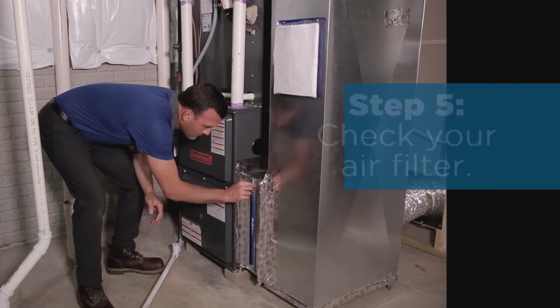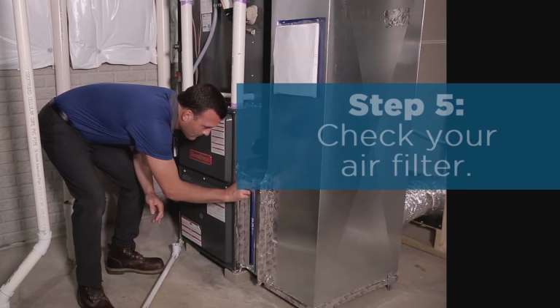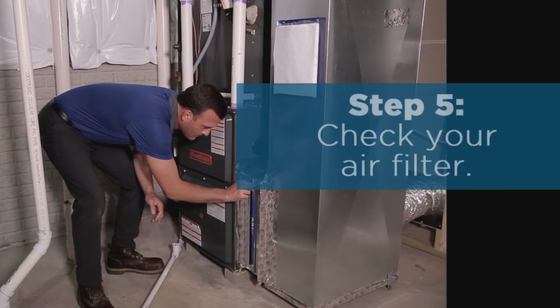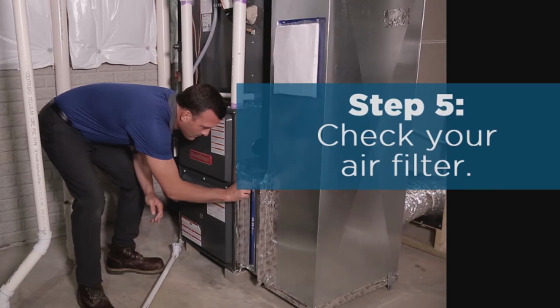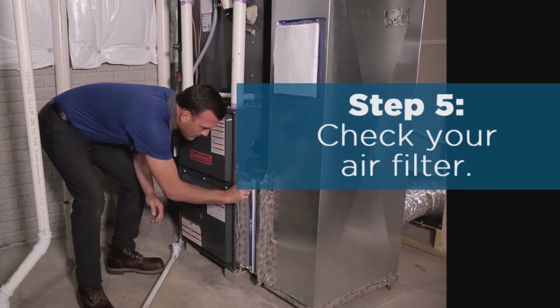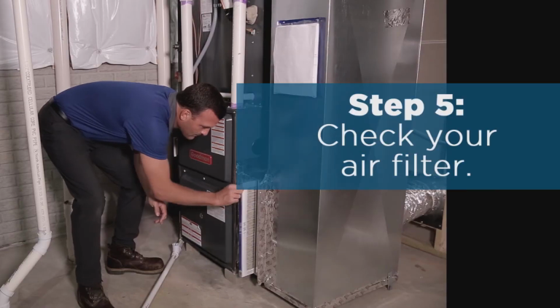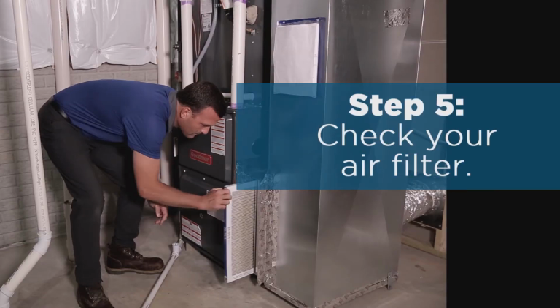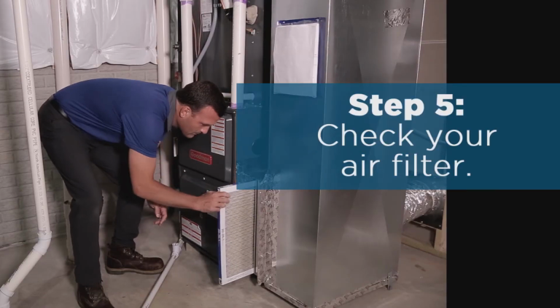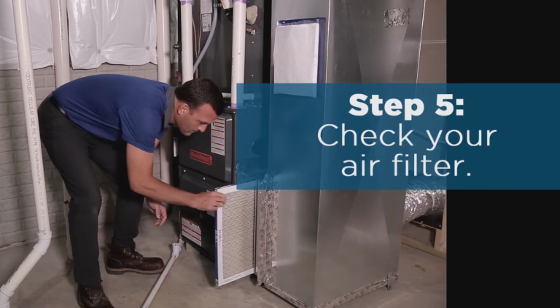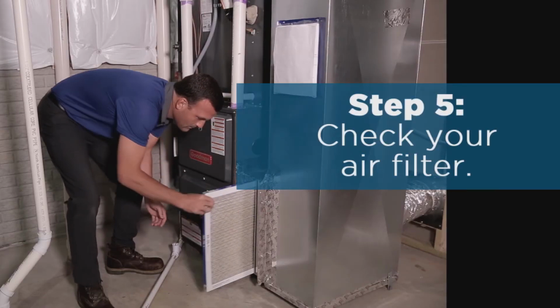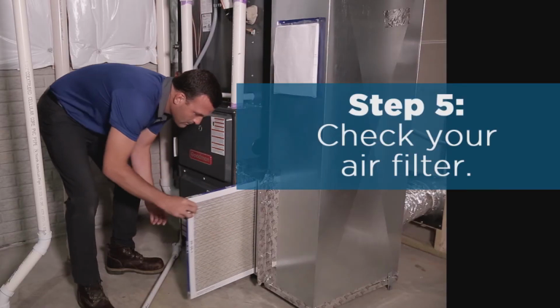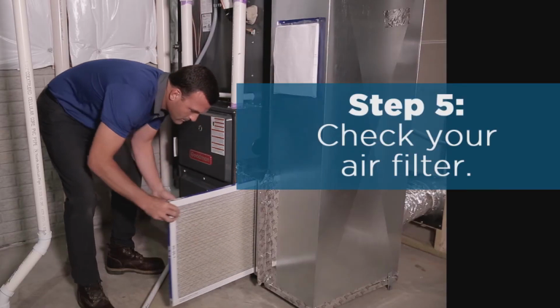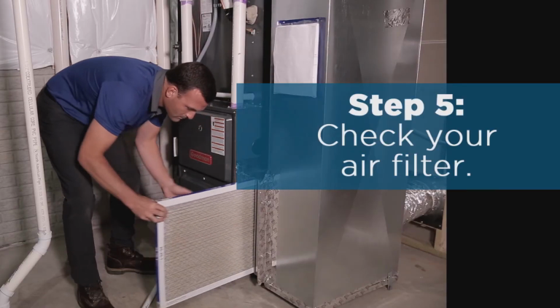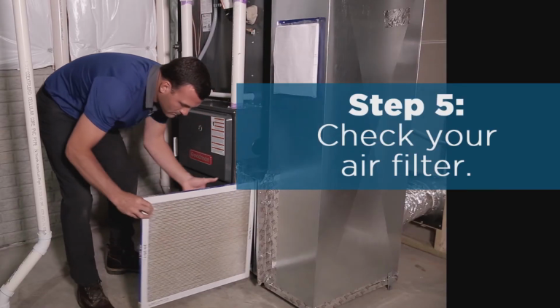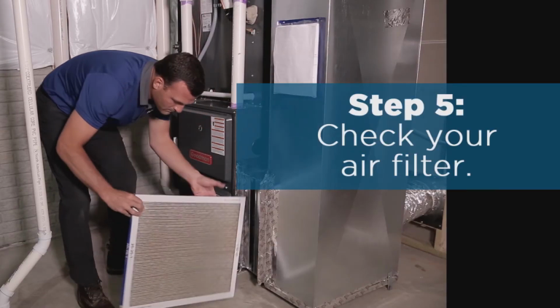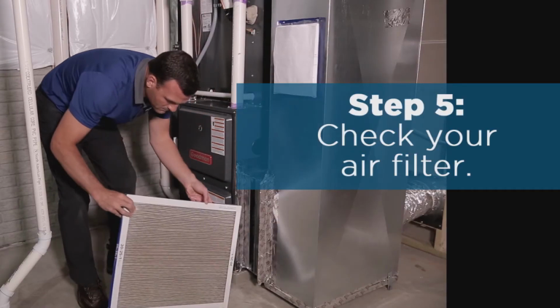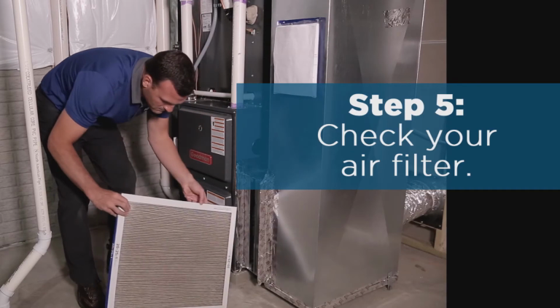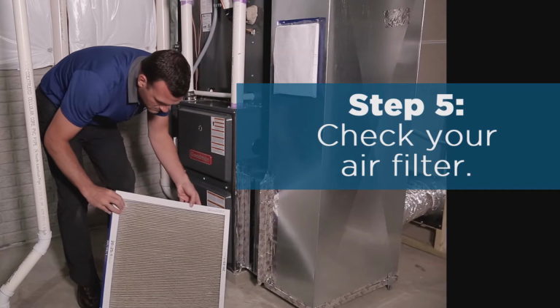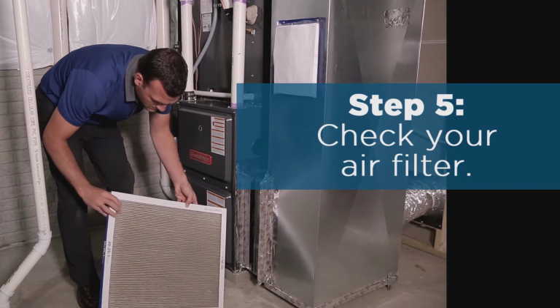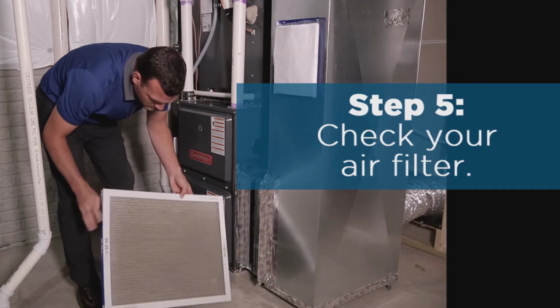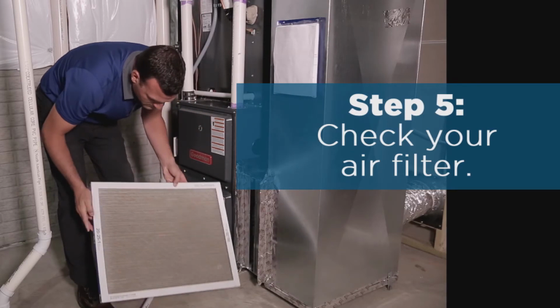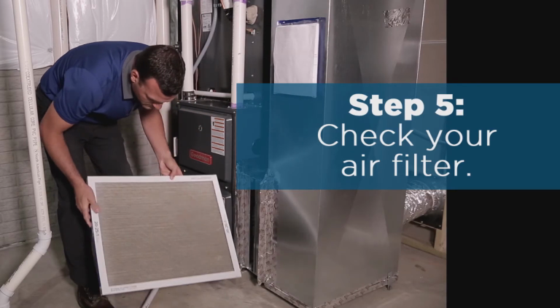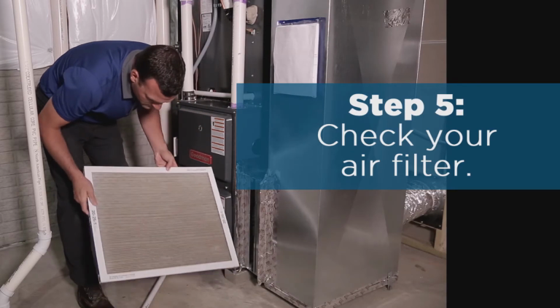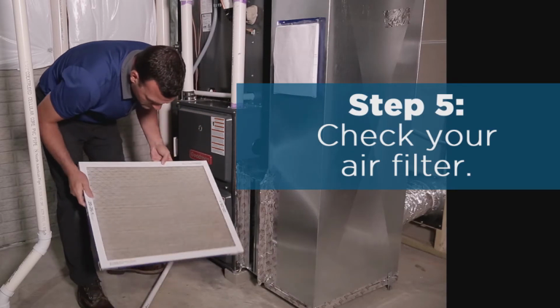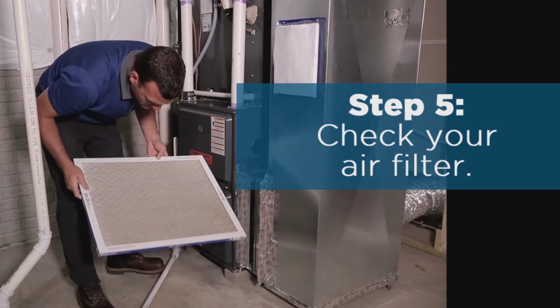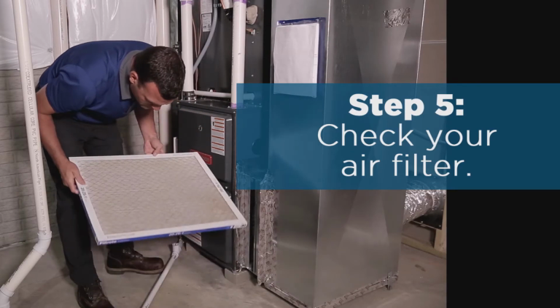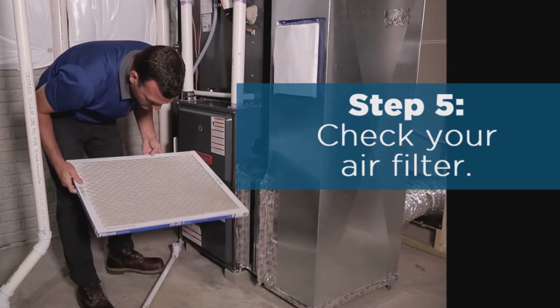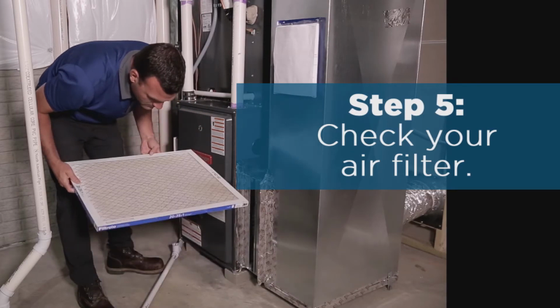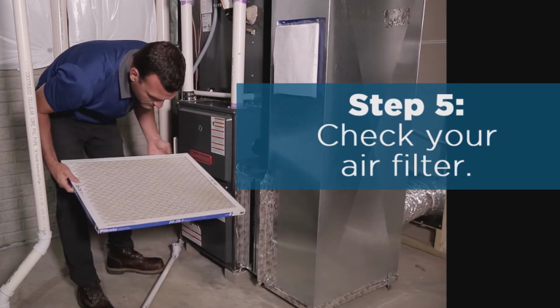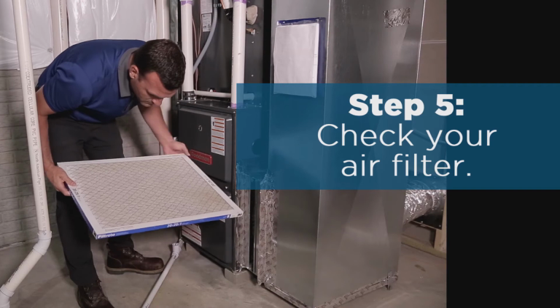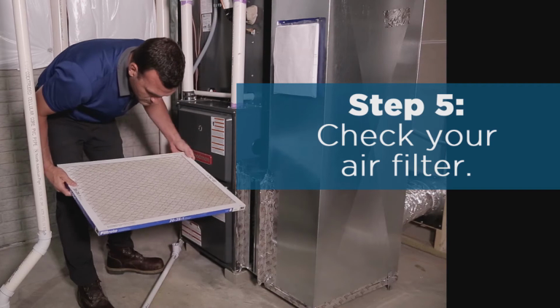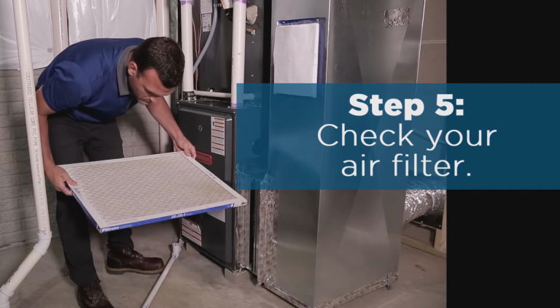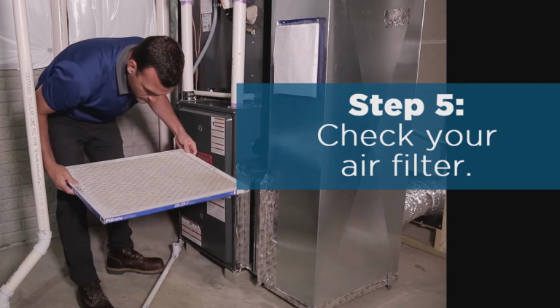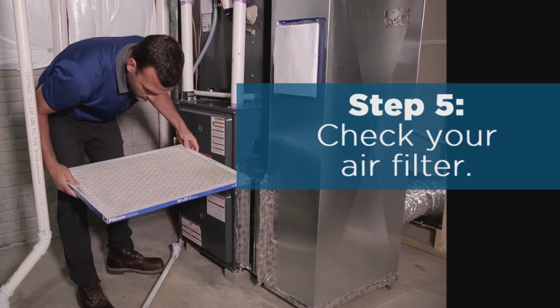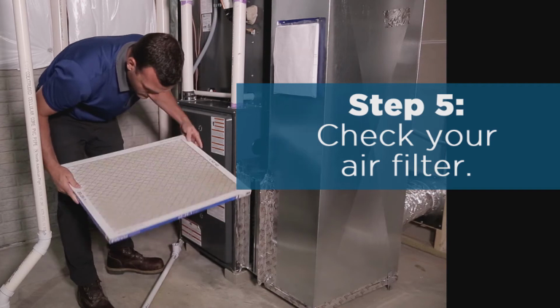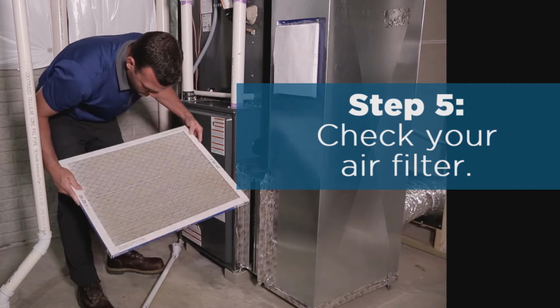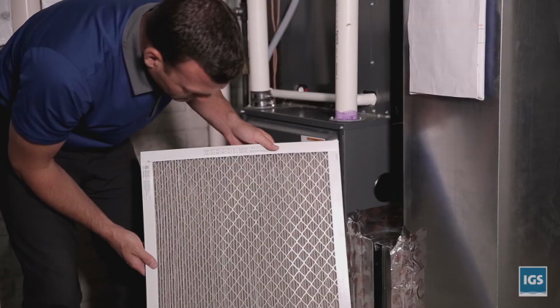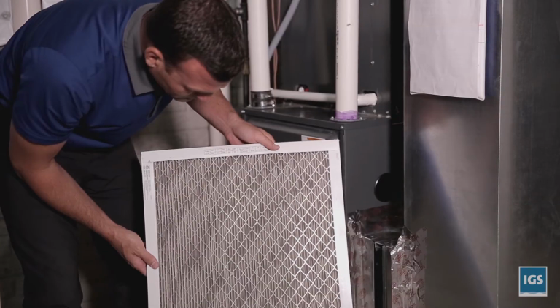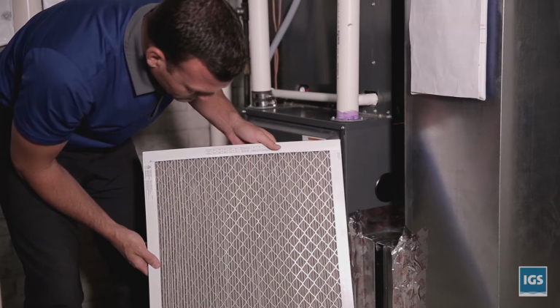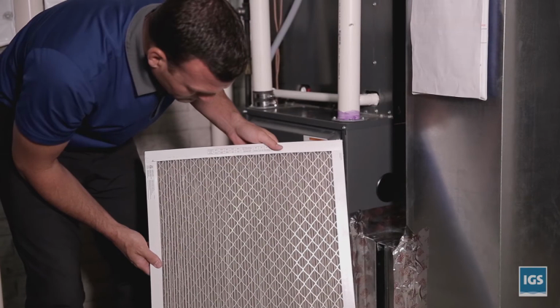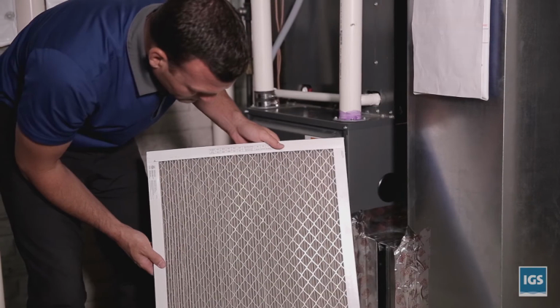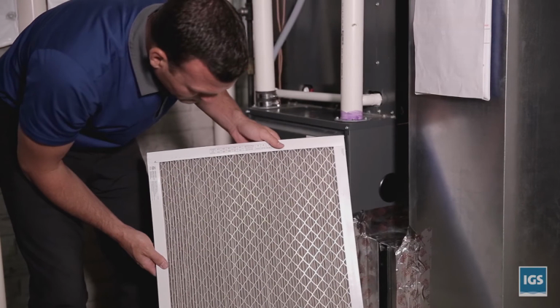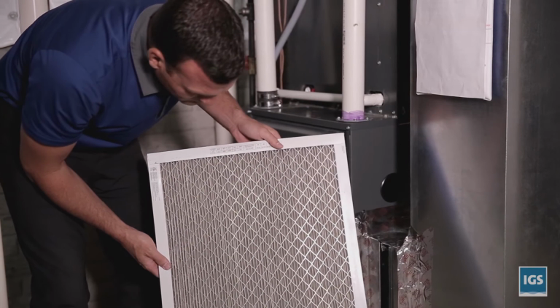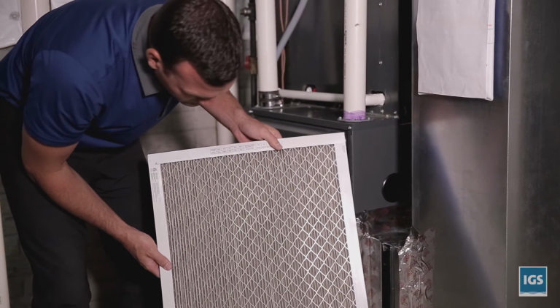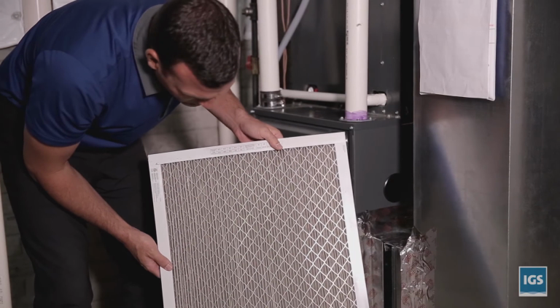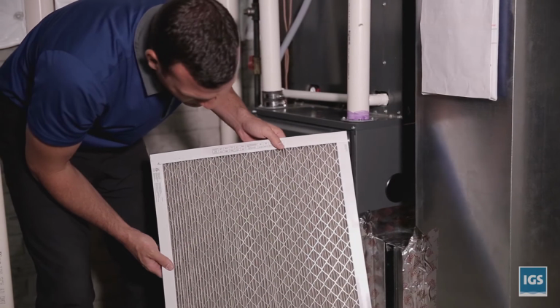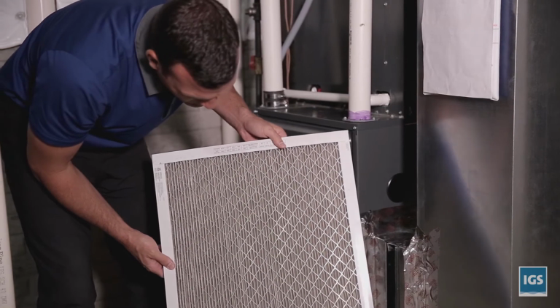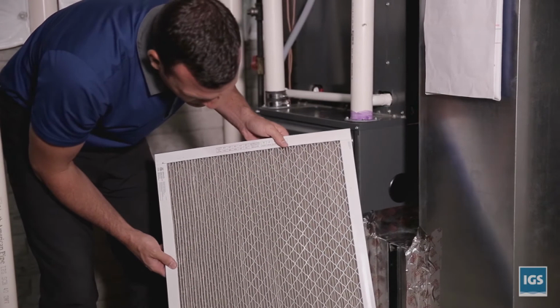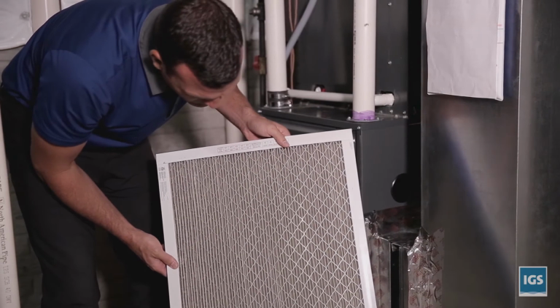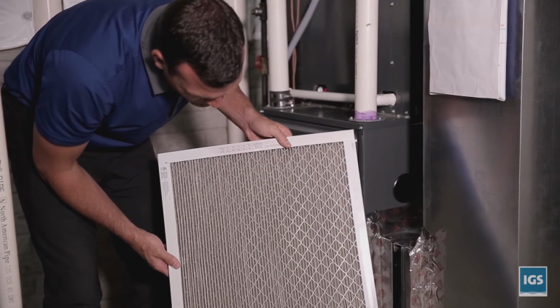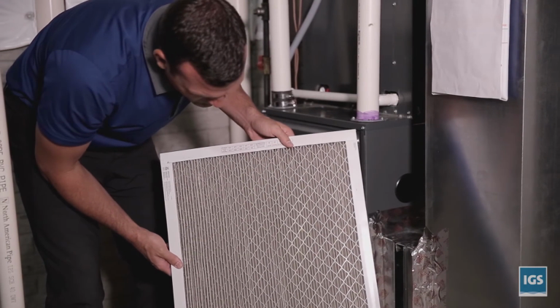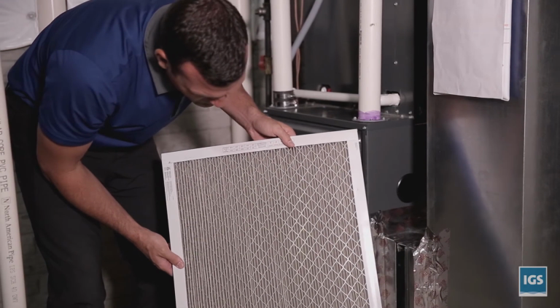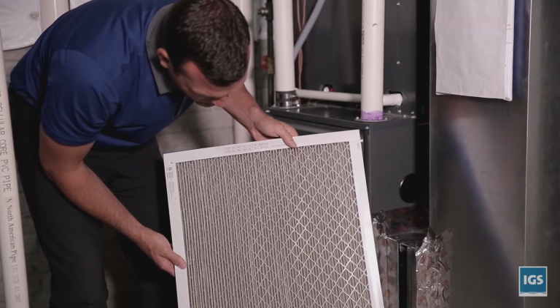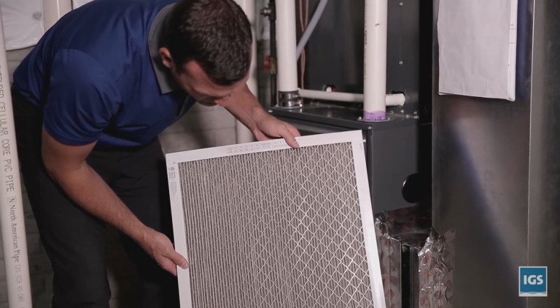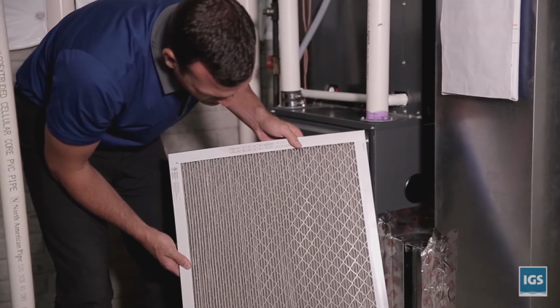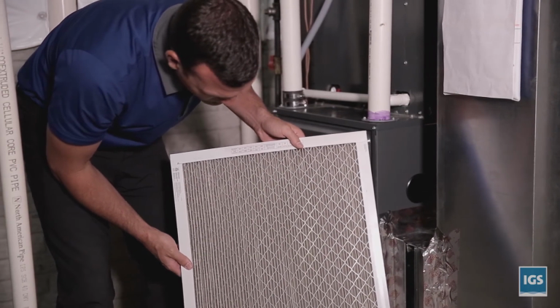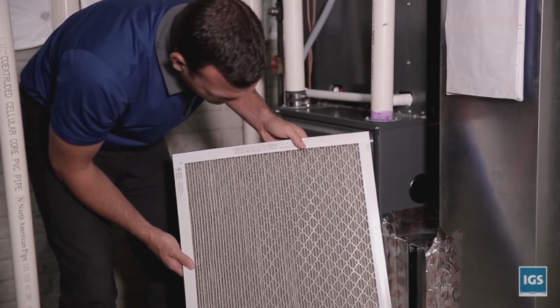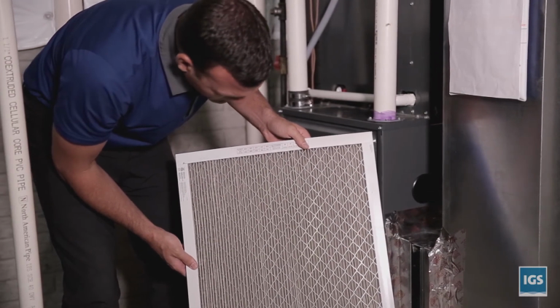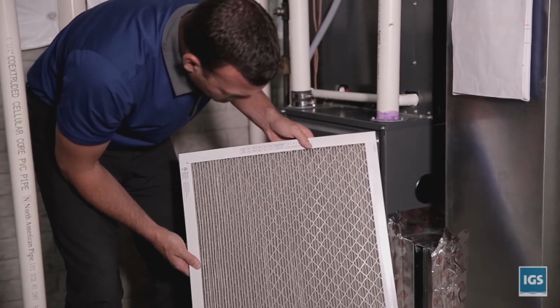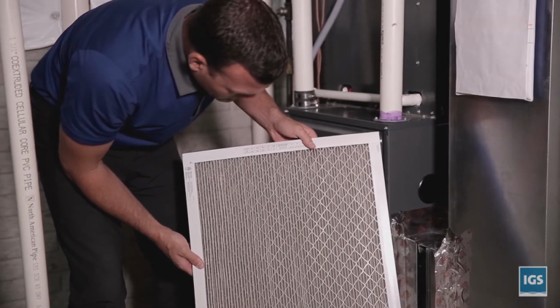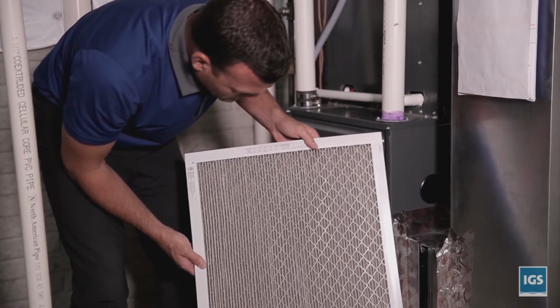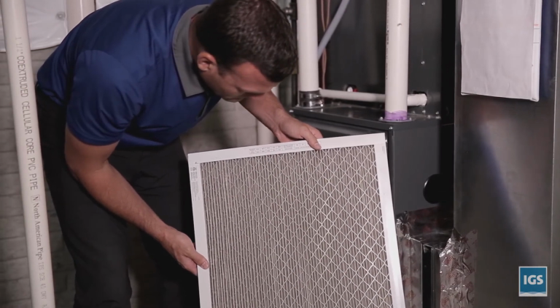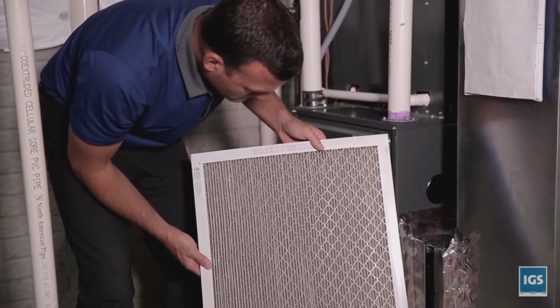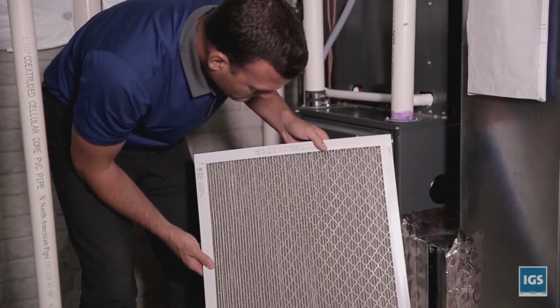Step five: check your air filter. If it appears dusty or dirty, it may be time to replace it. This should typically be done monthly.